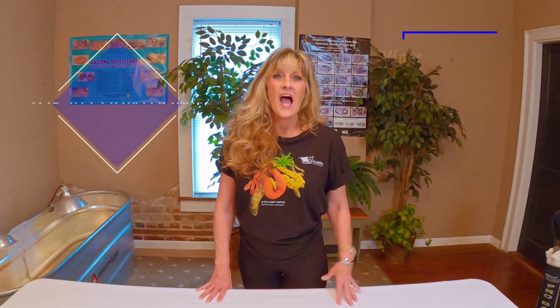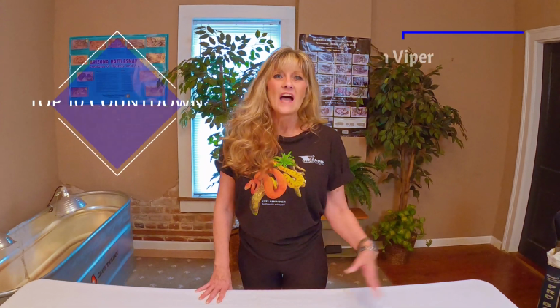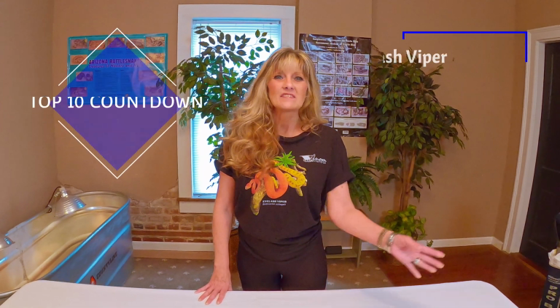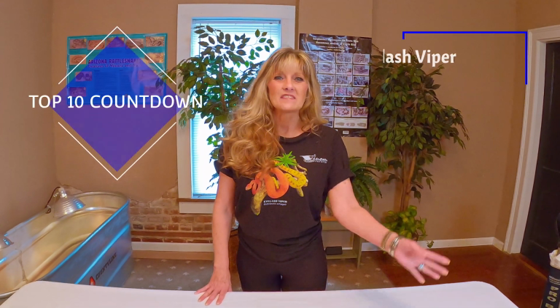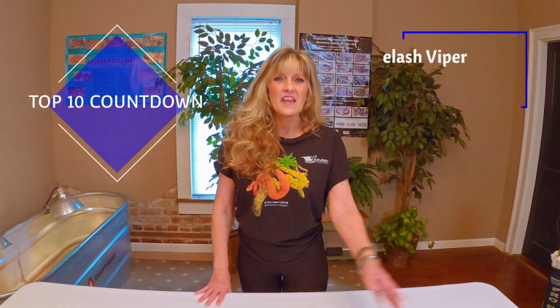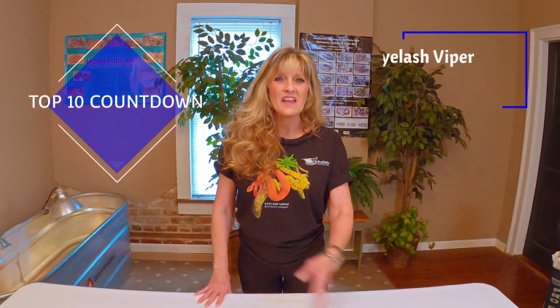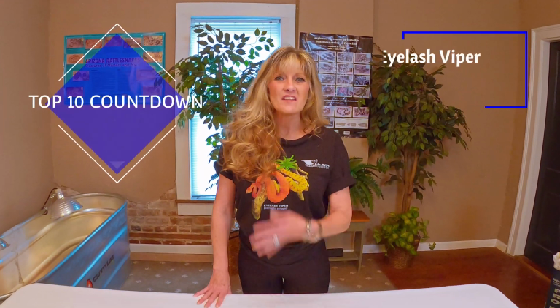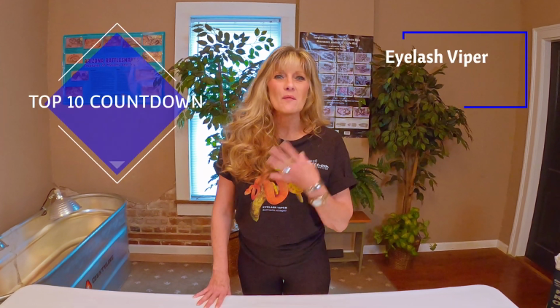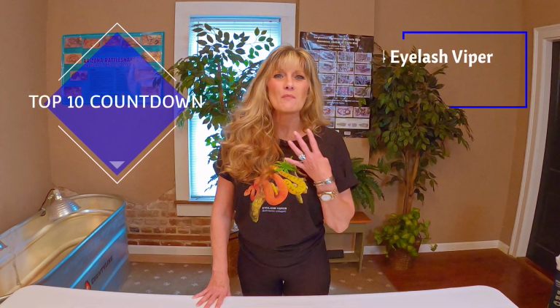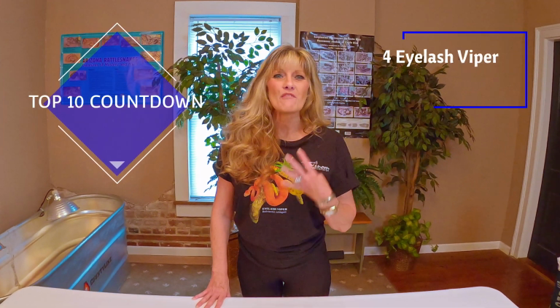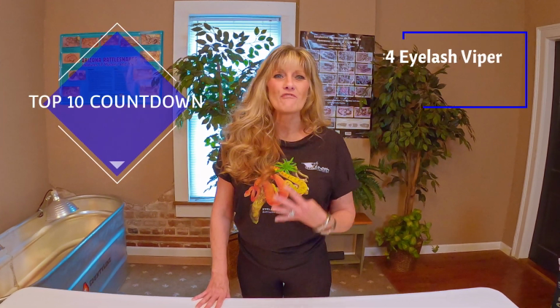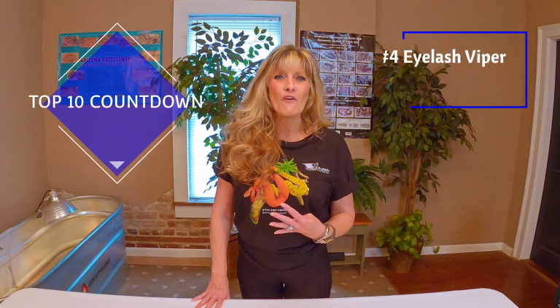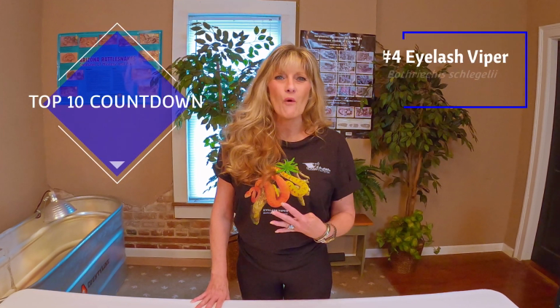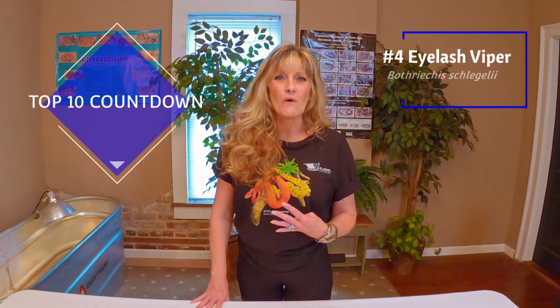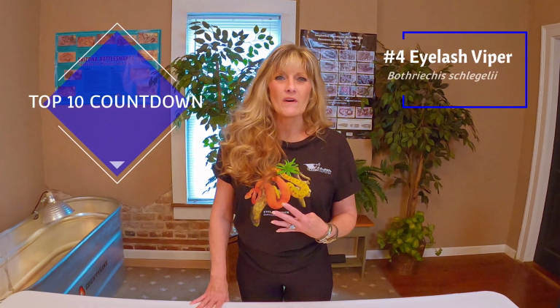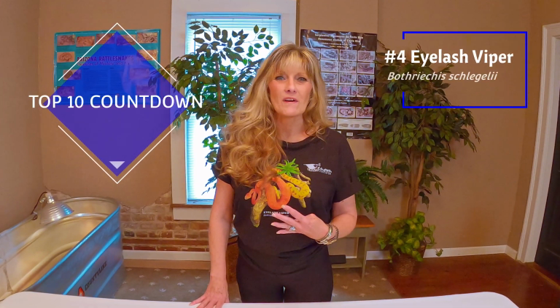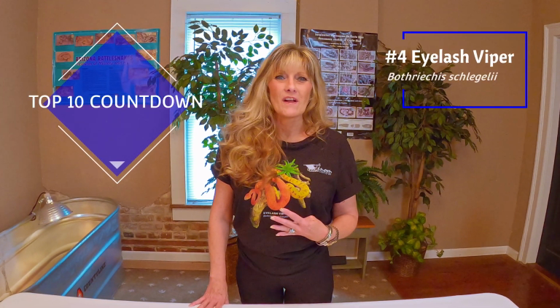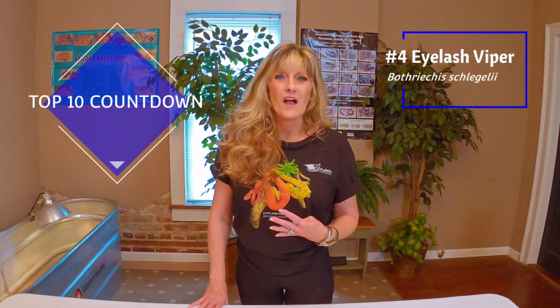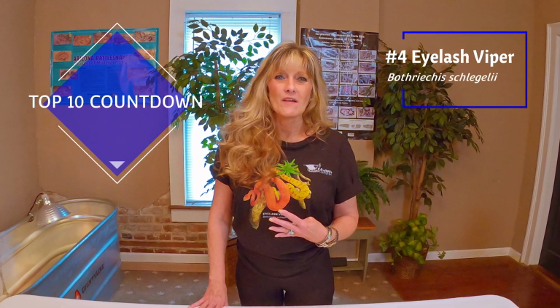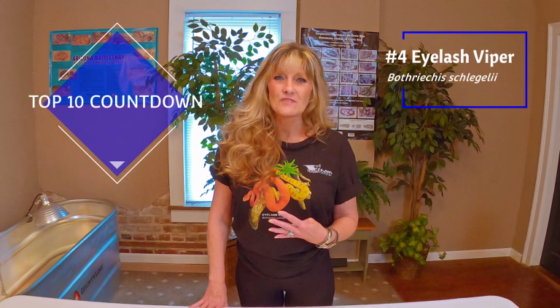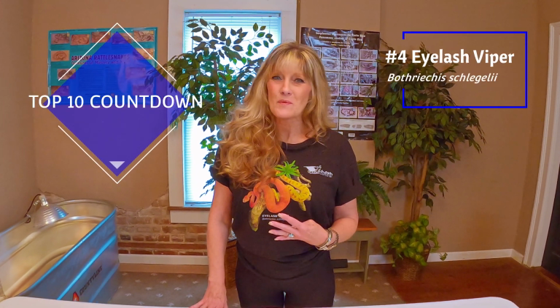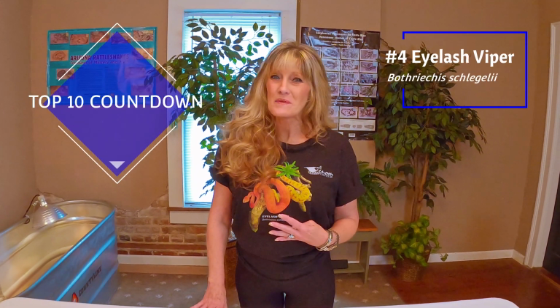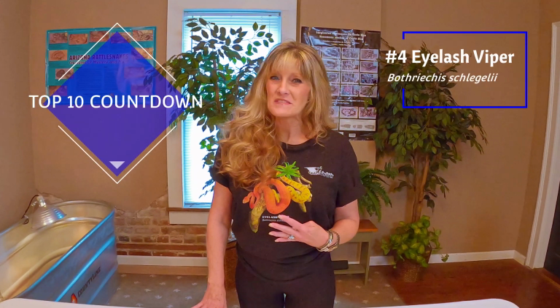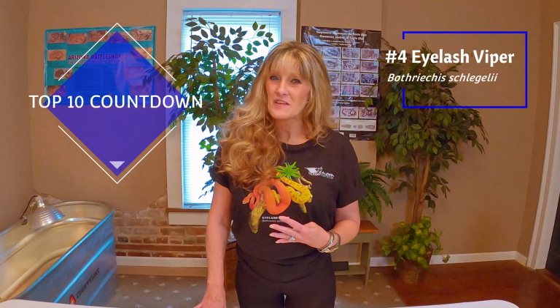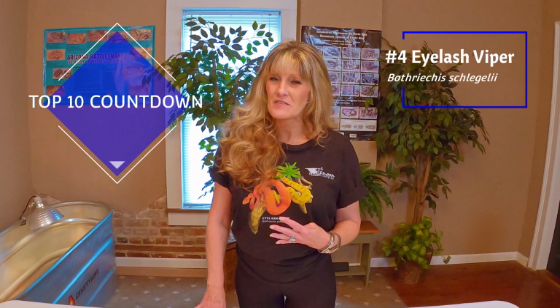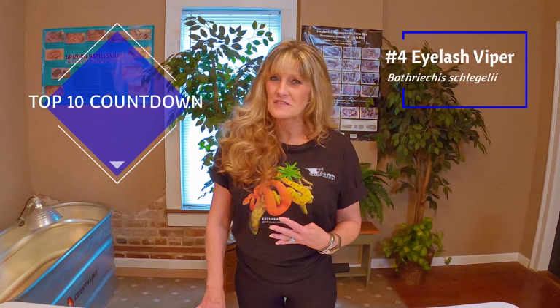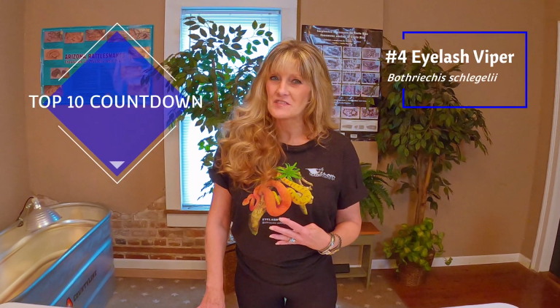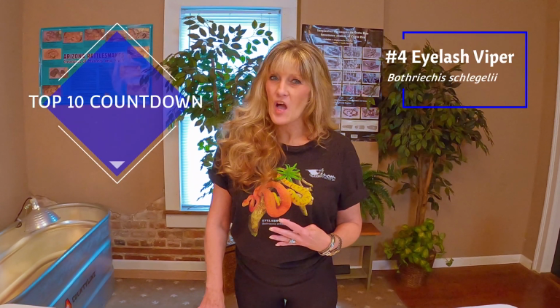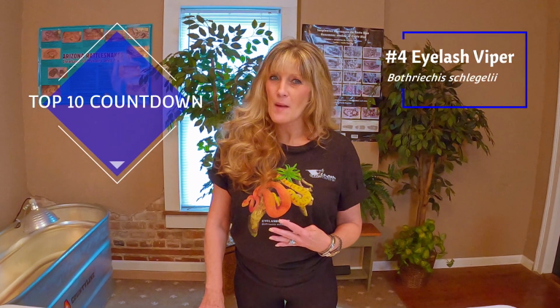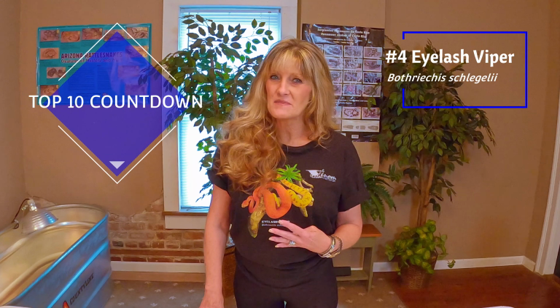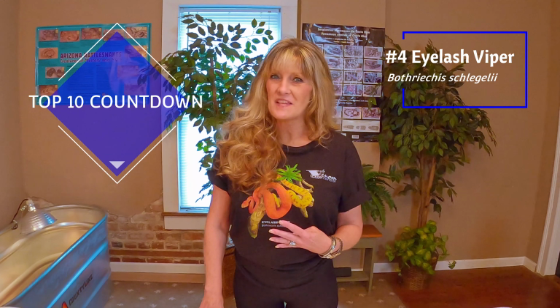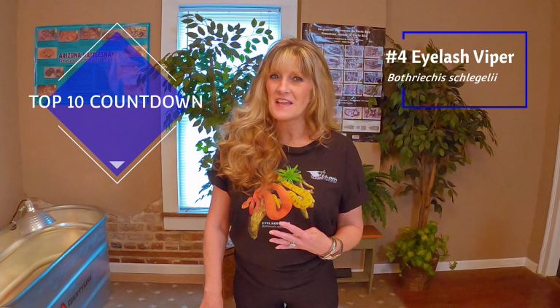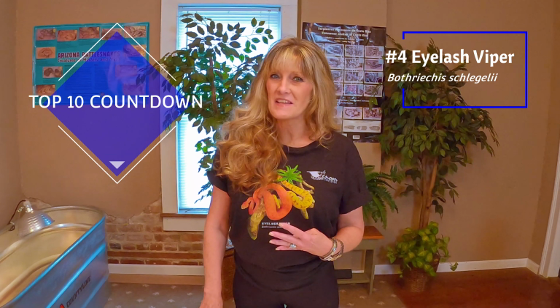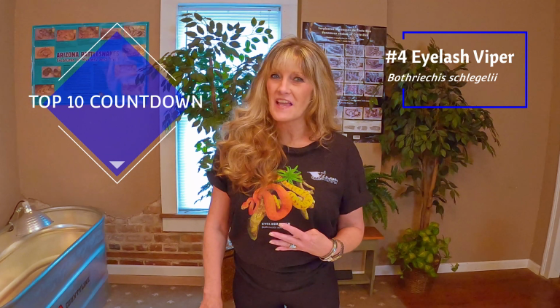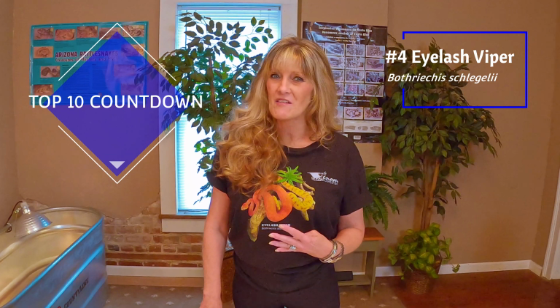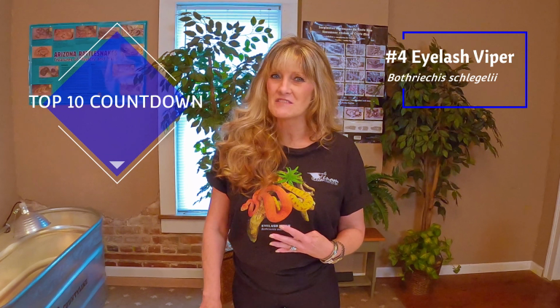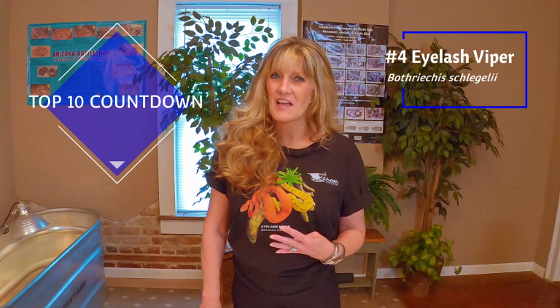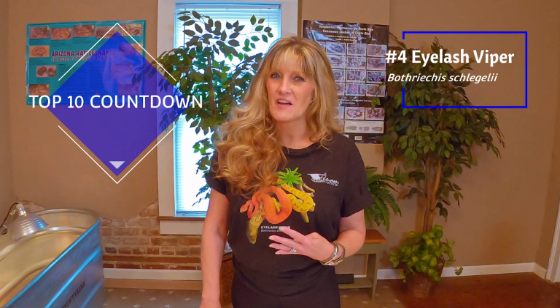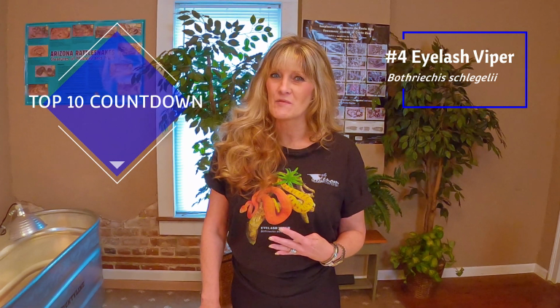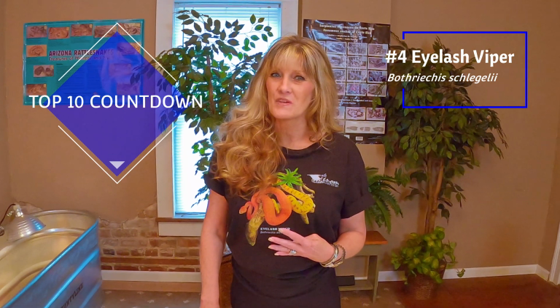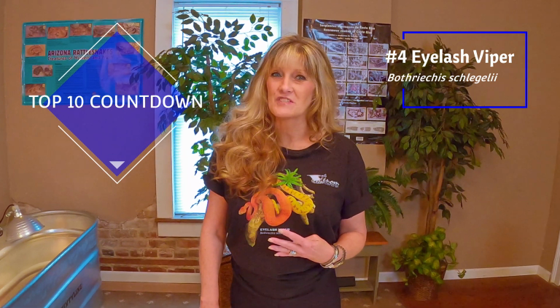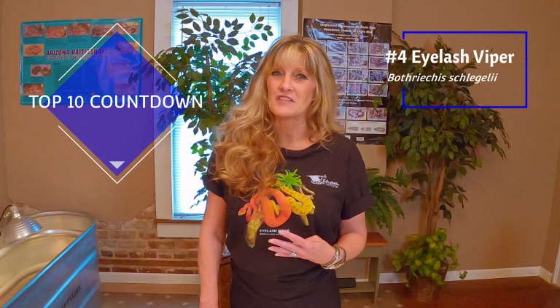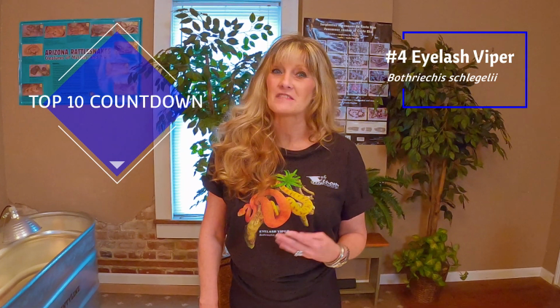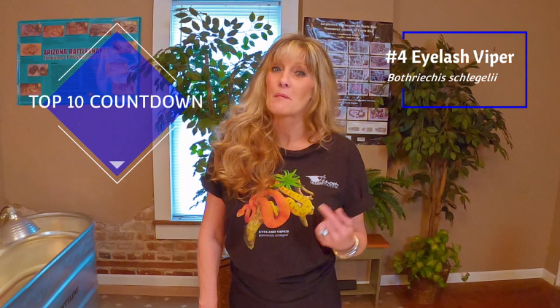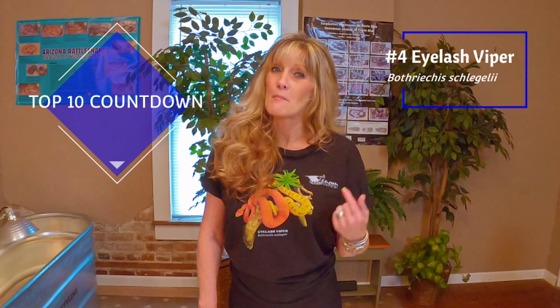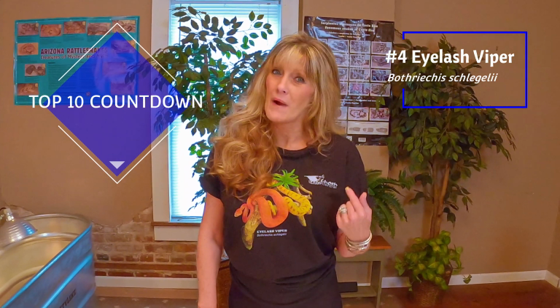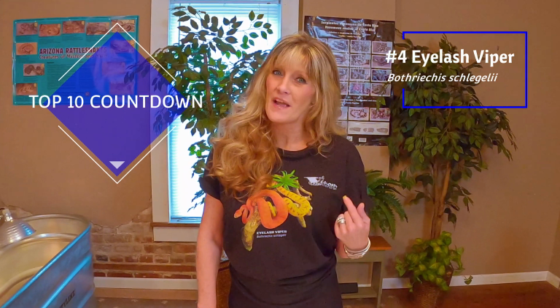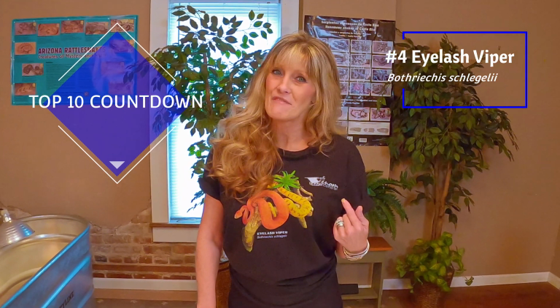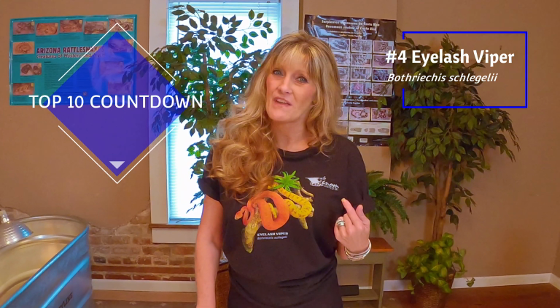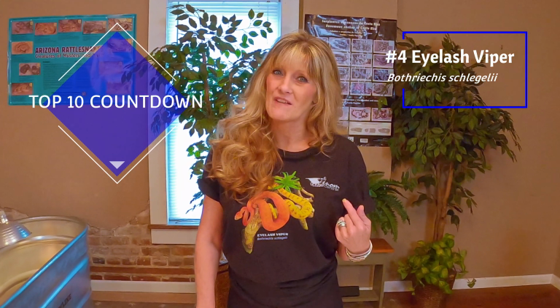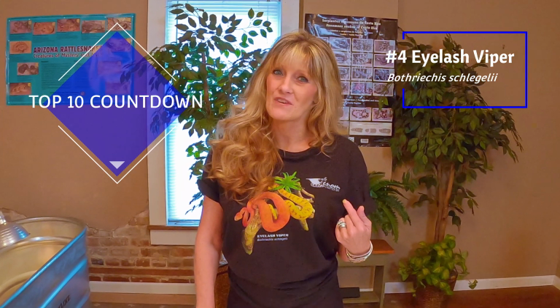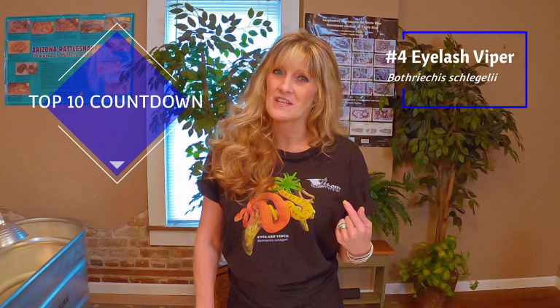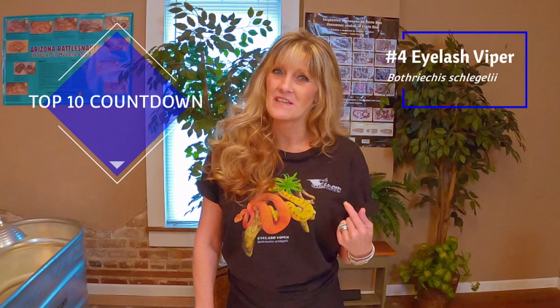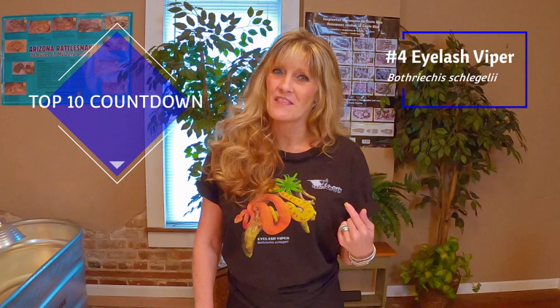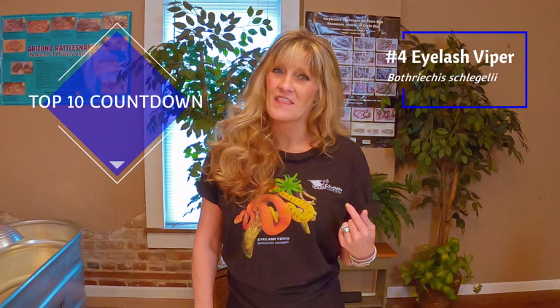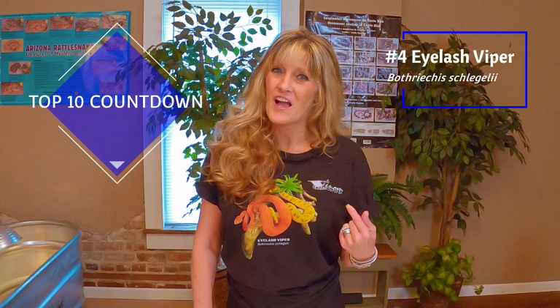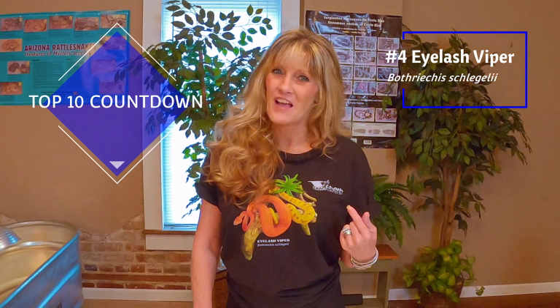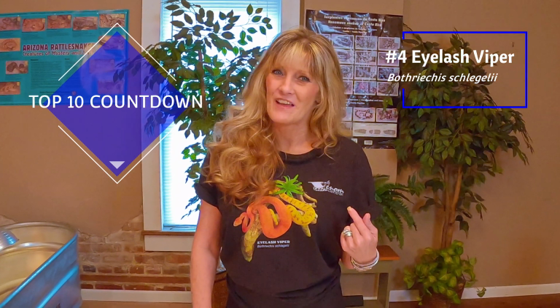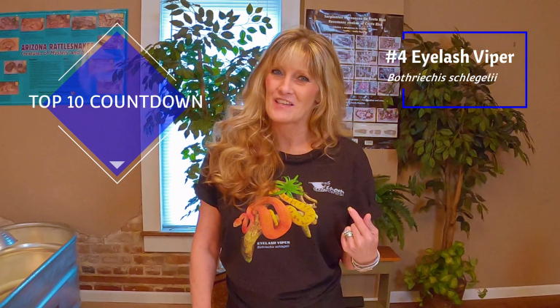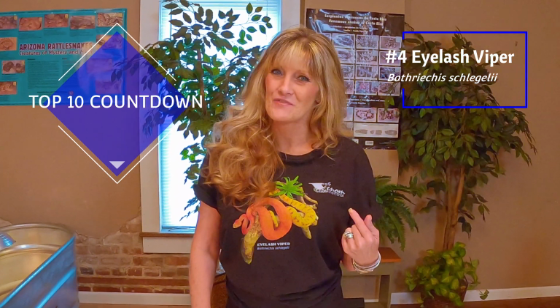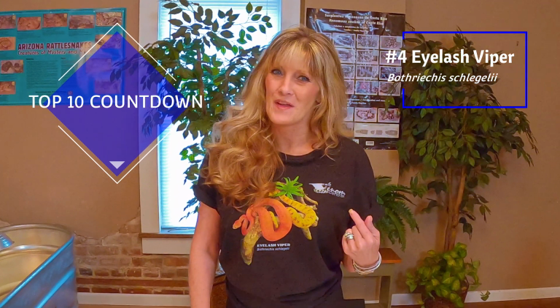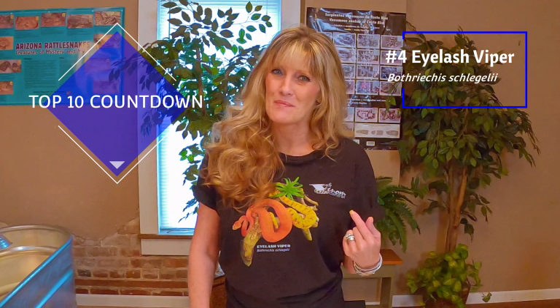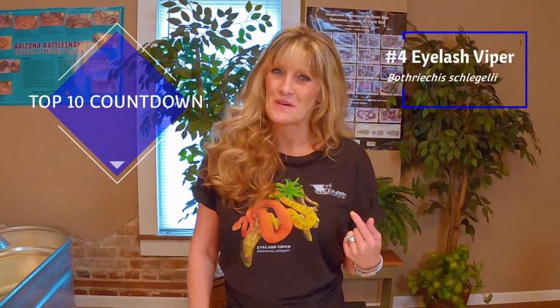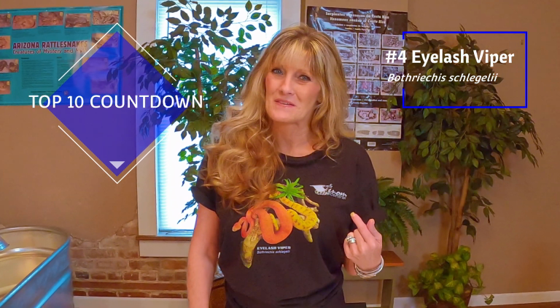Snake number four of Serpent Center's top 10 countdown, which is my favorite, the eyelash viper.